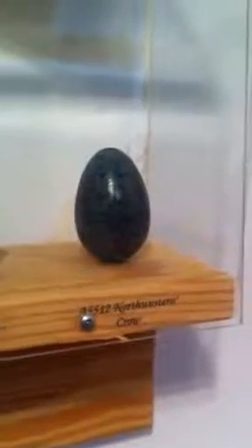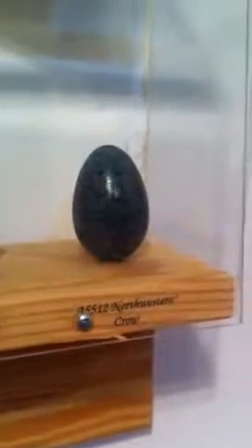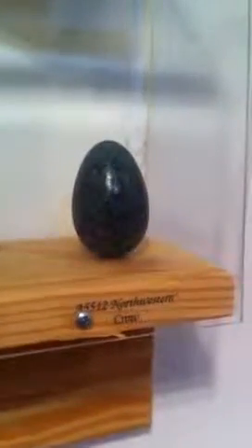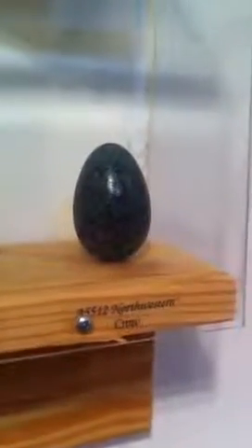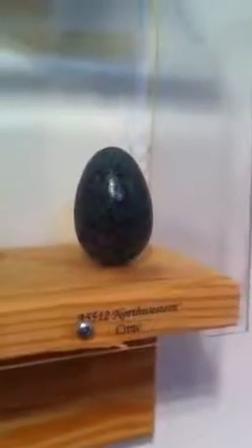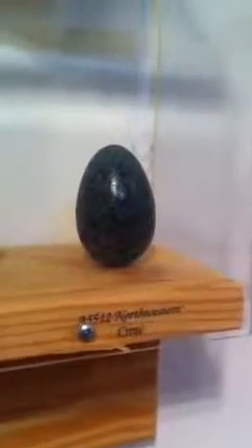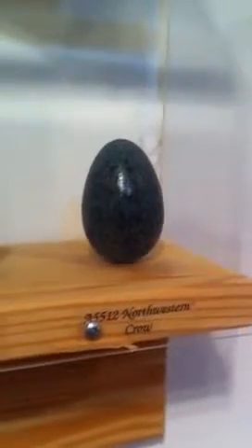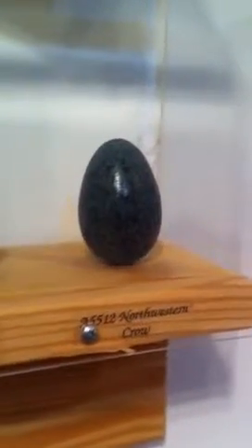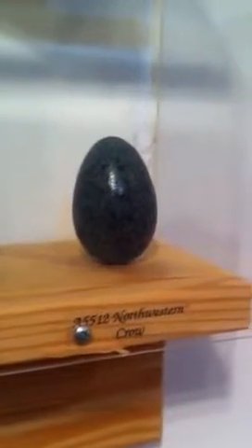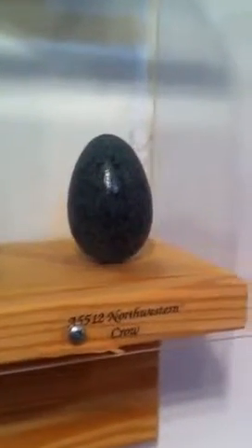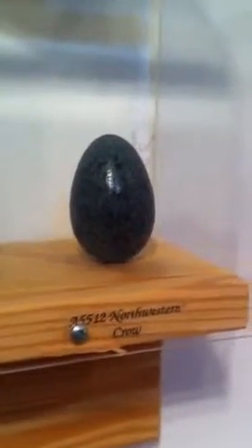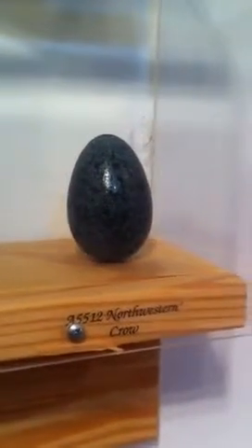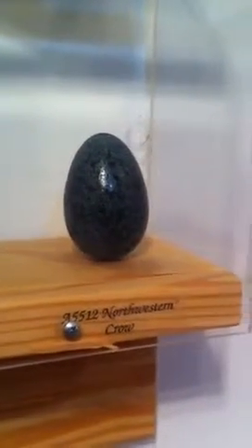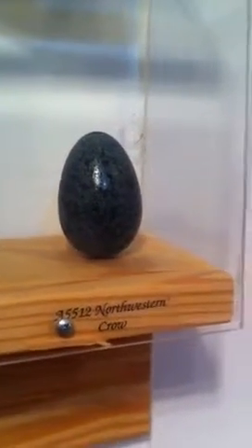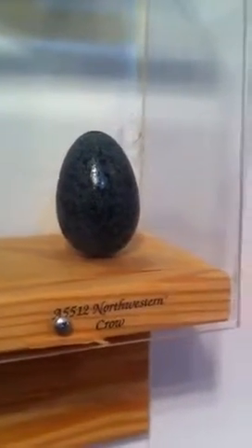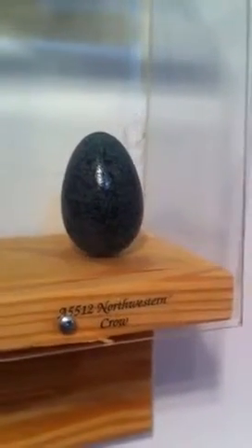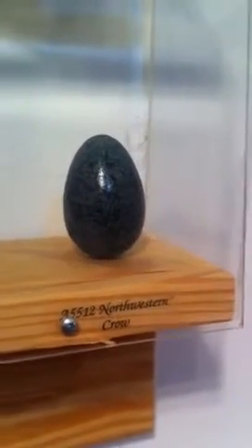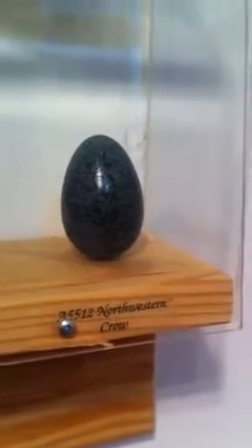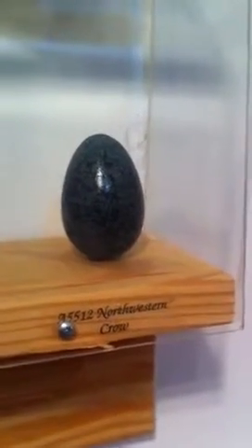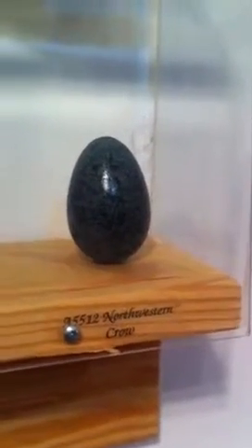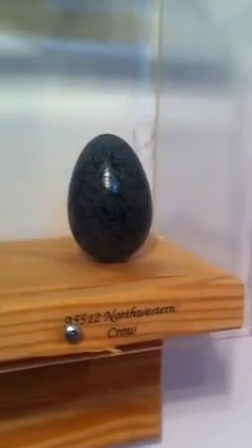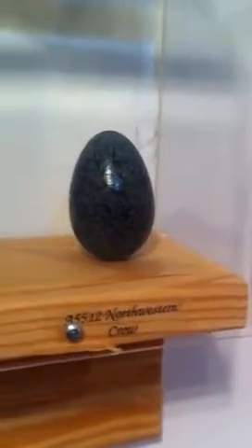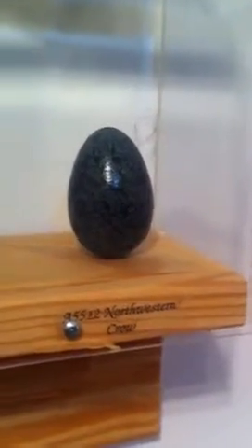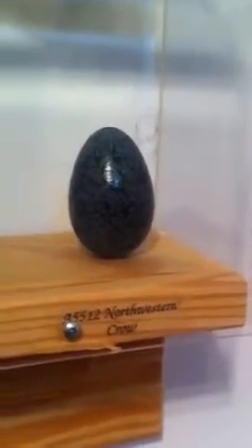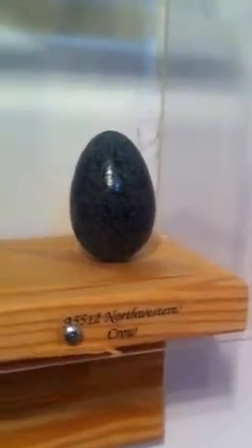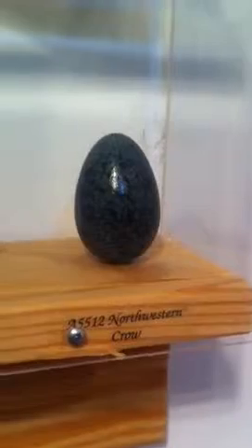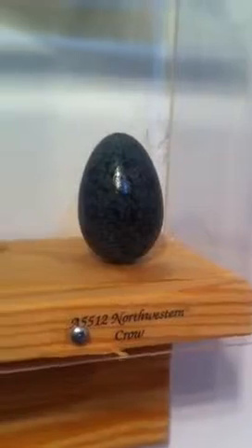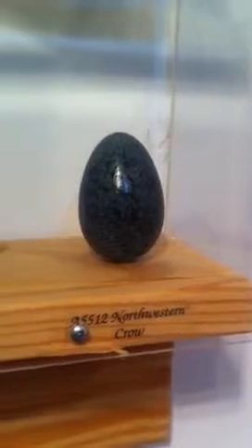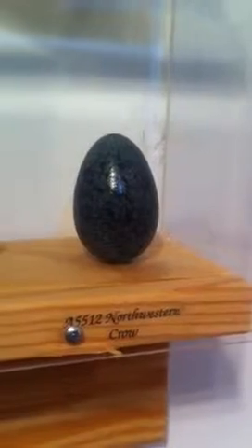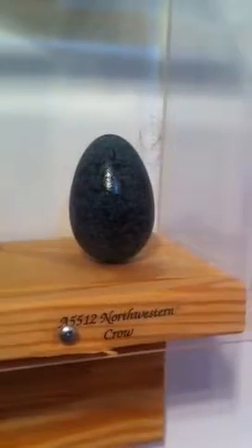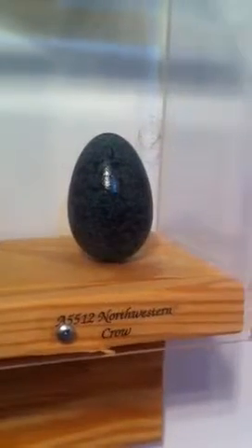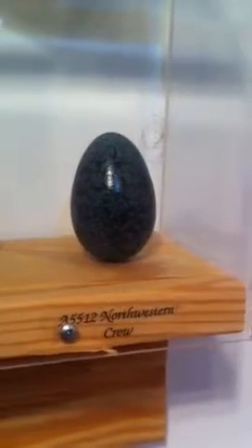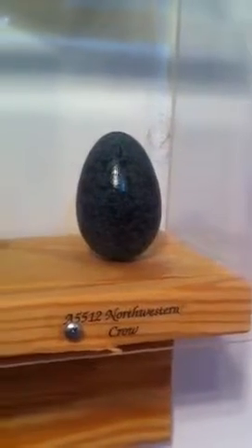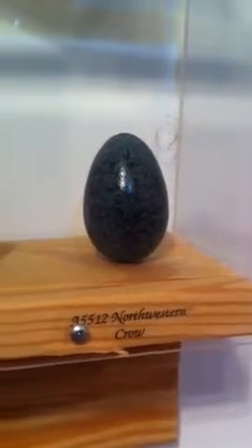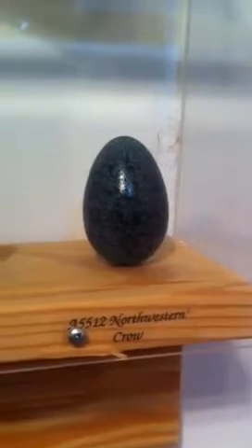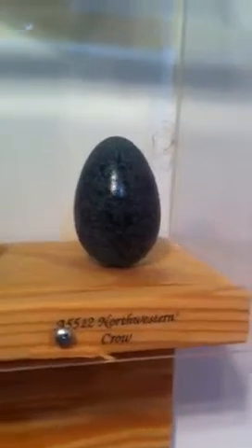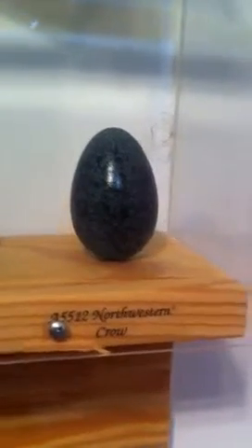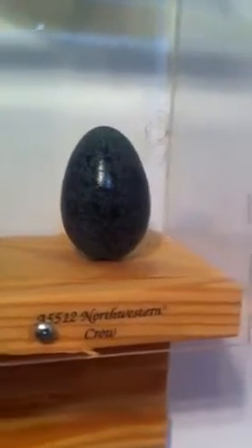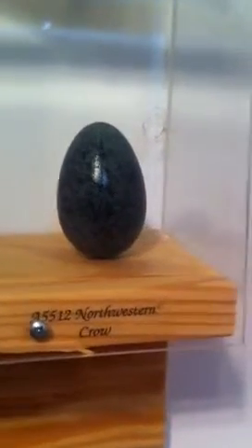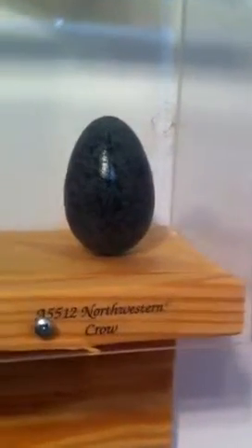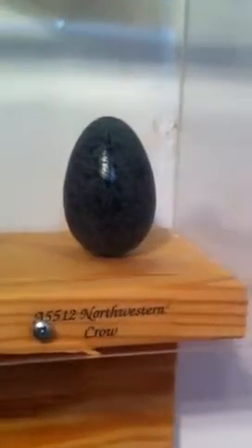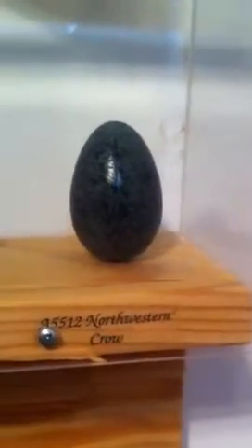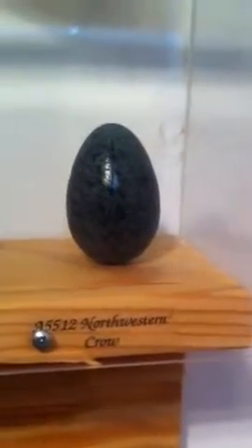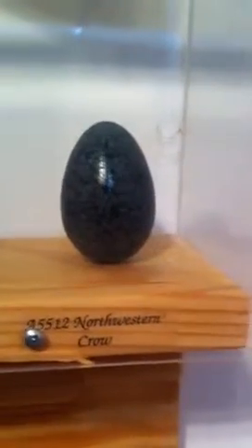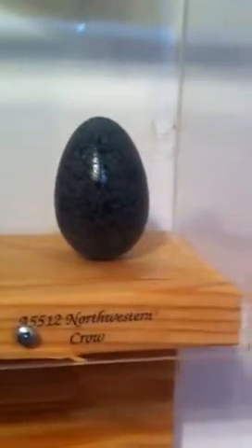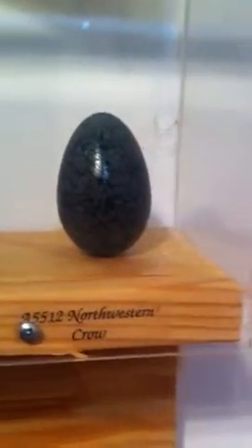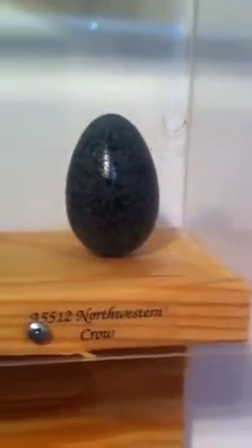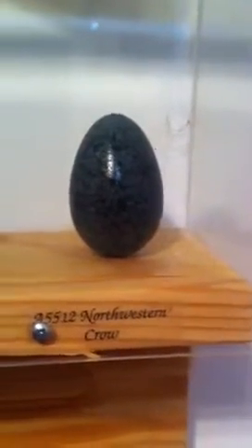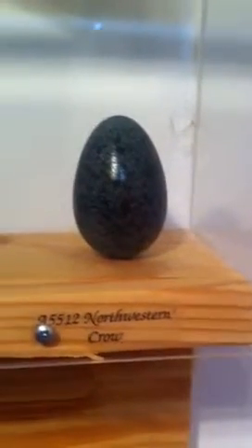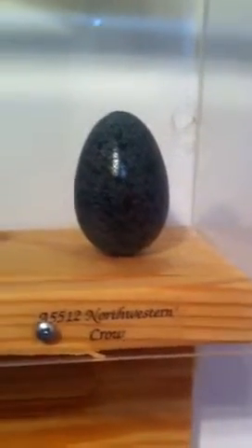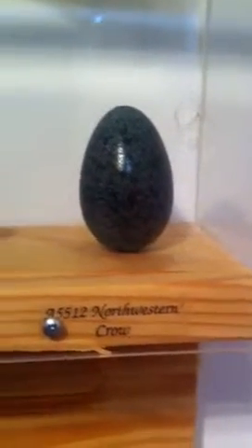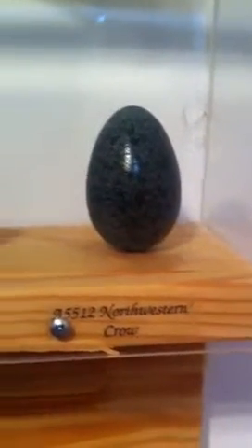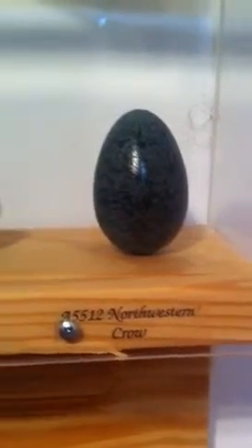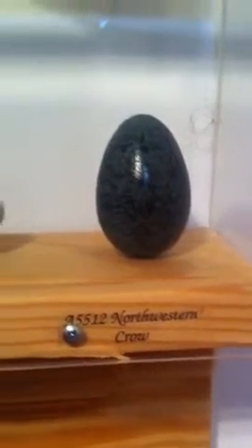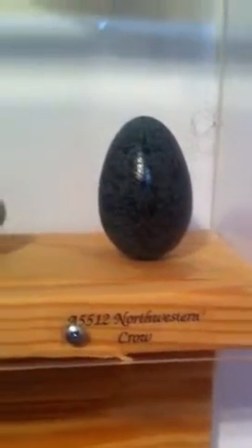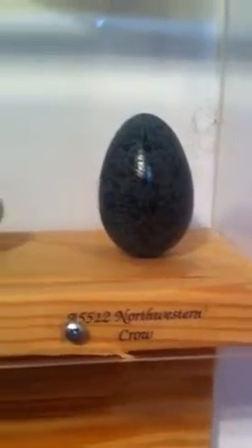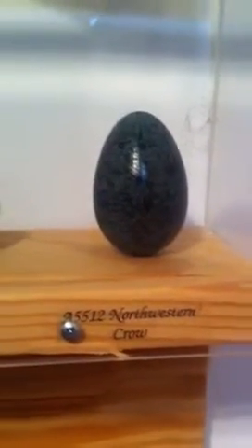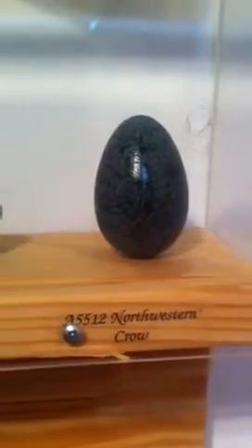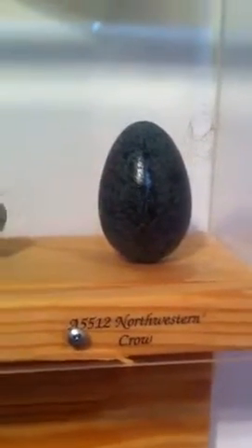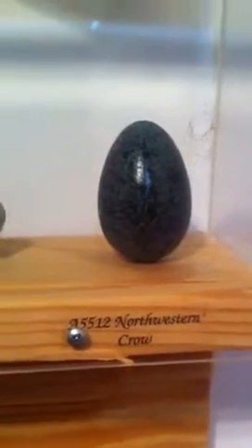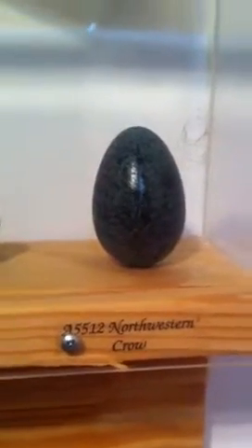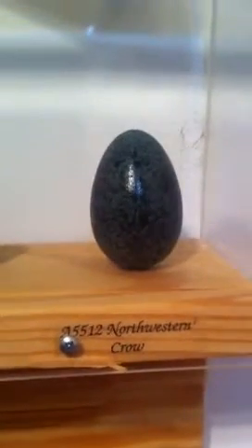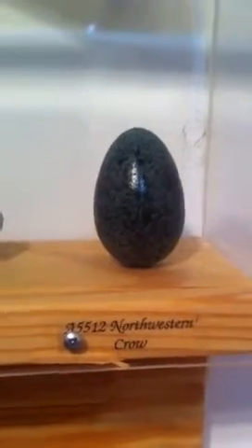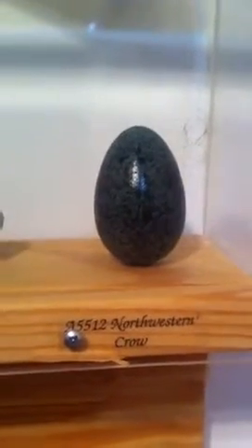This is Lynn here at the C. Blevins Avian Learning Center, and I wanted to share one of my favorite eggs in here: the Northwestern Crow.